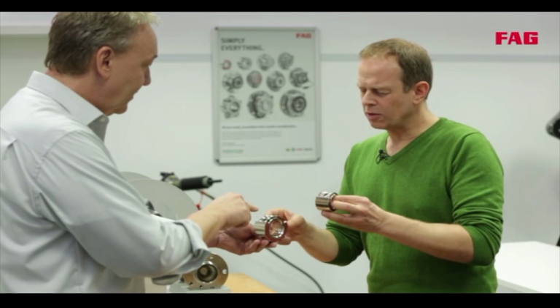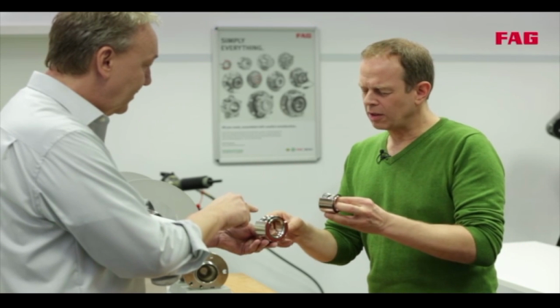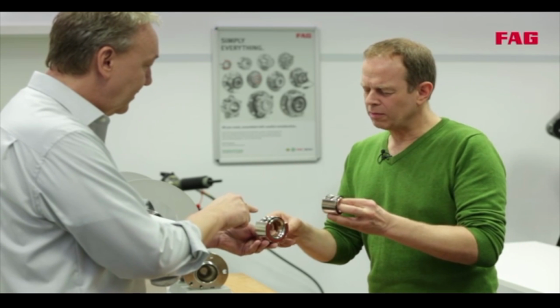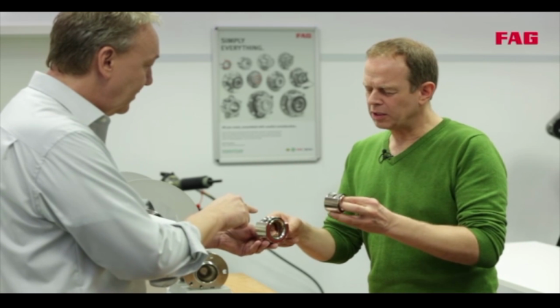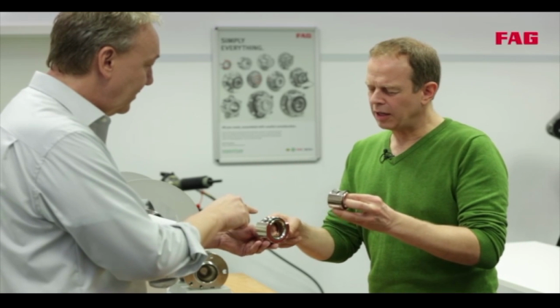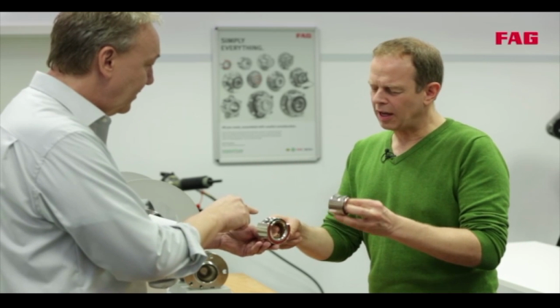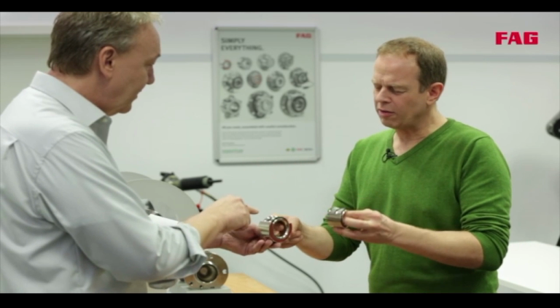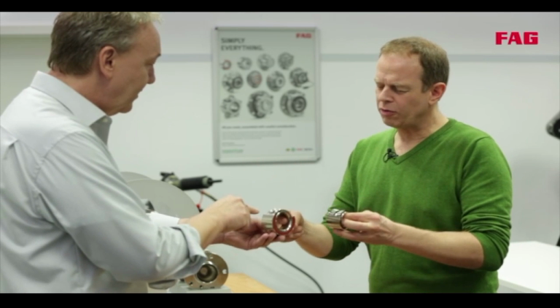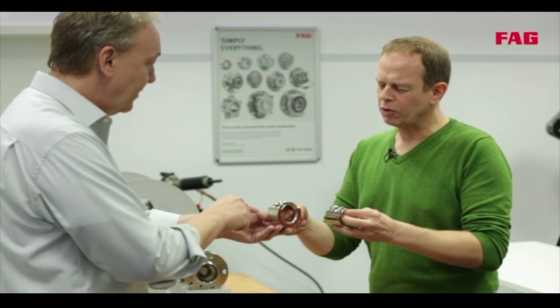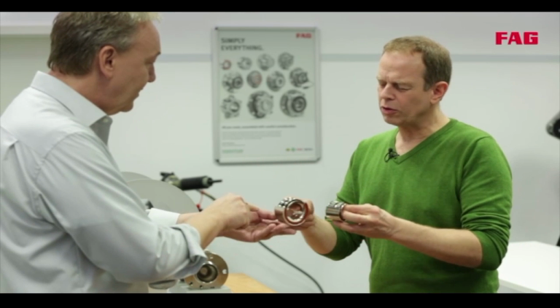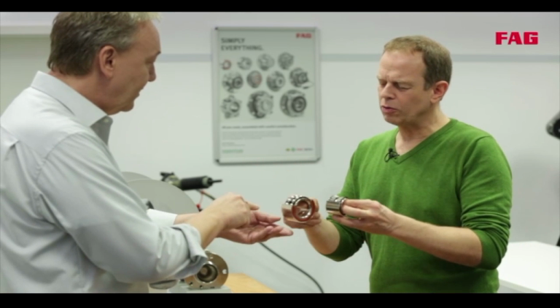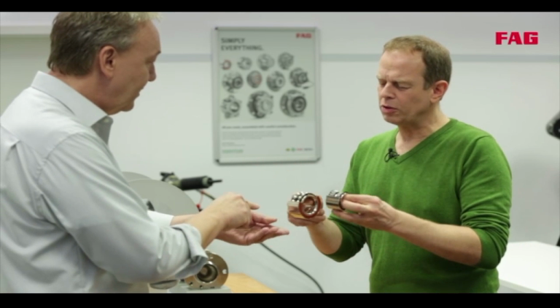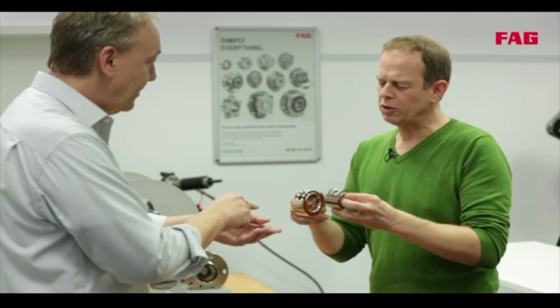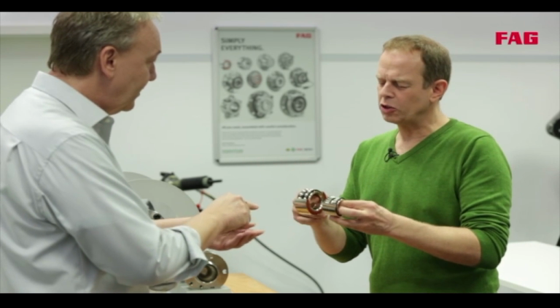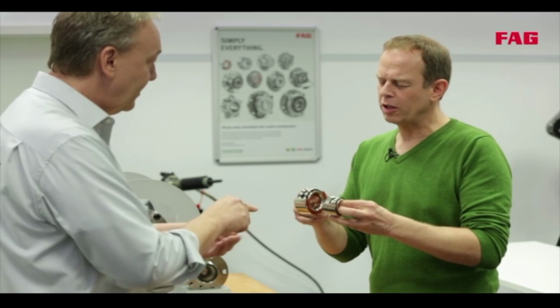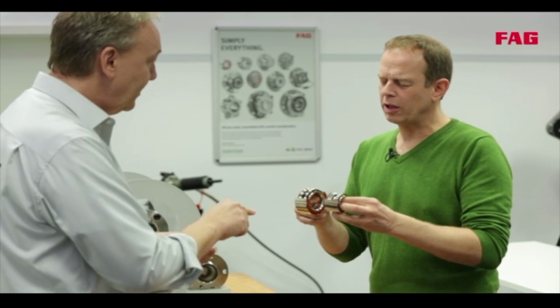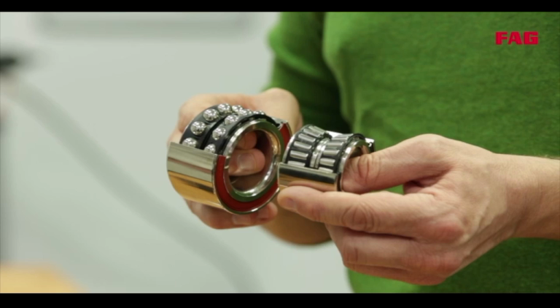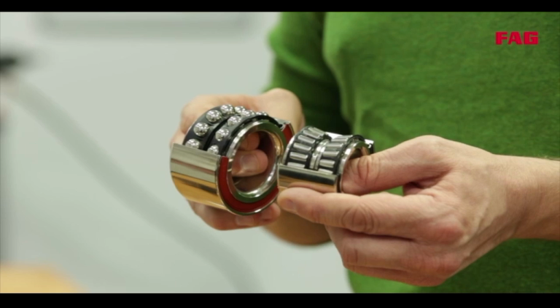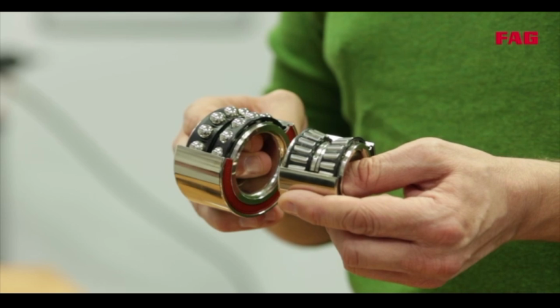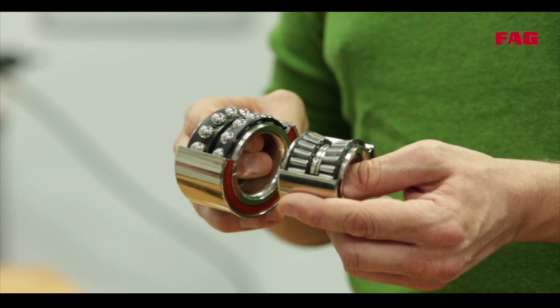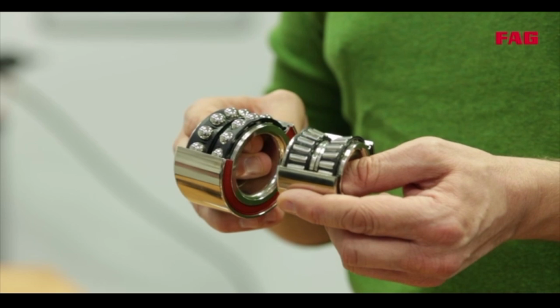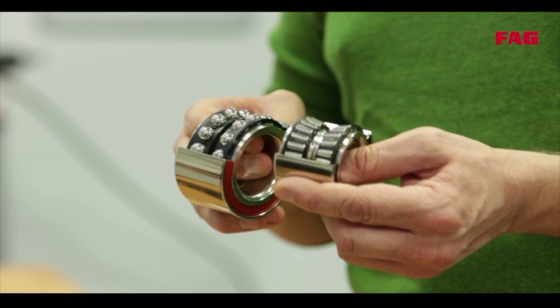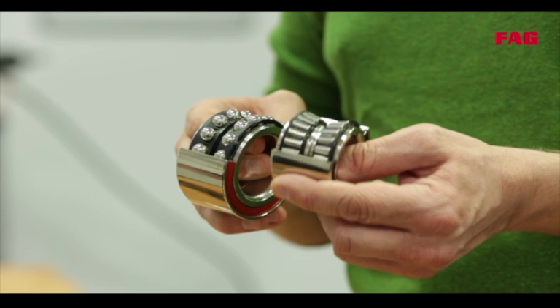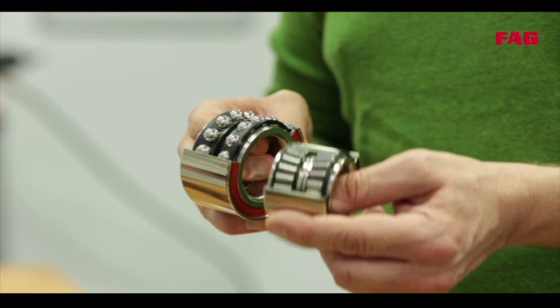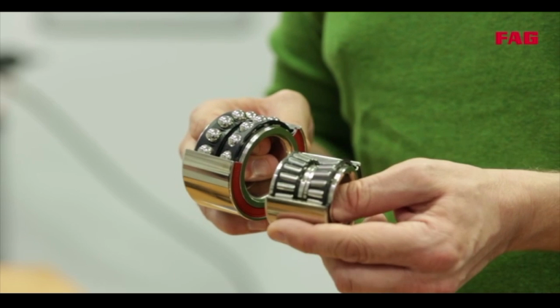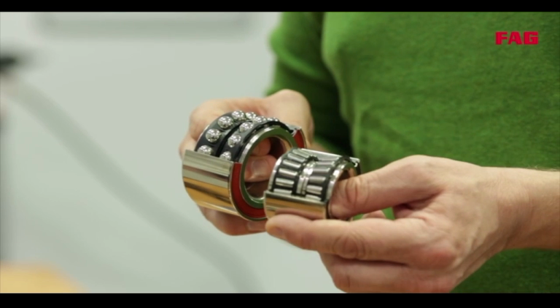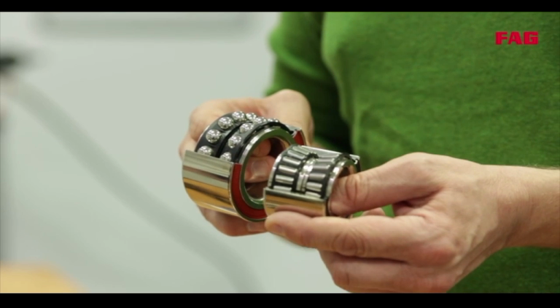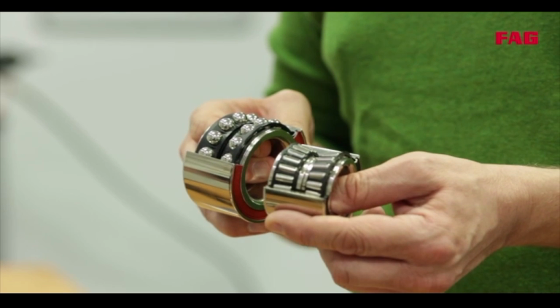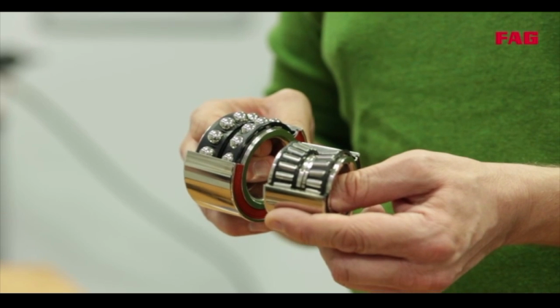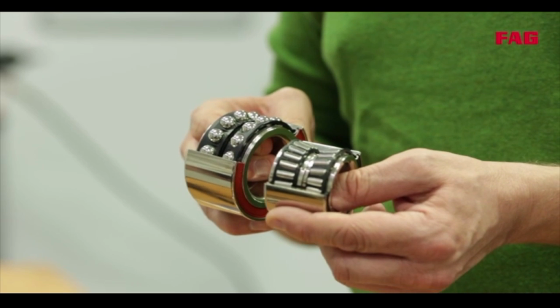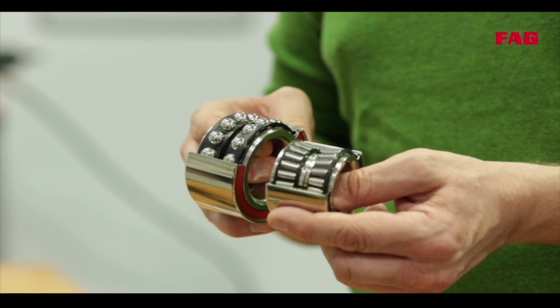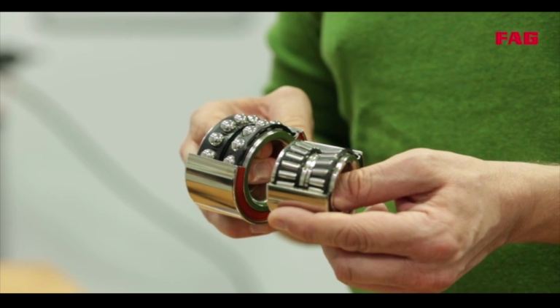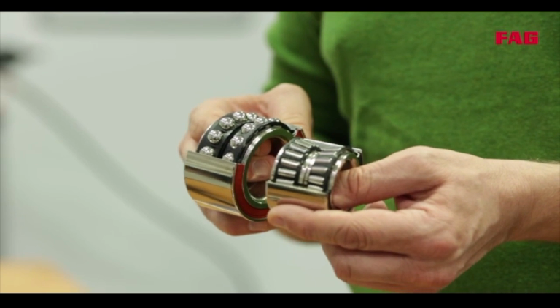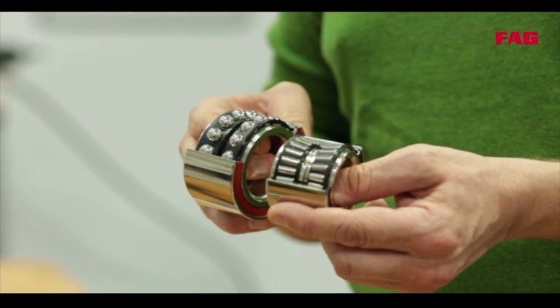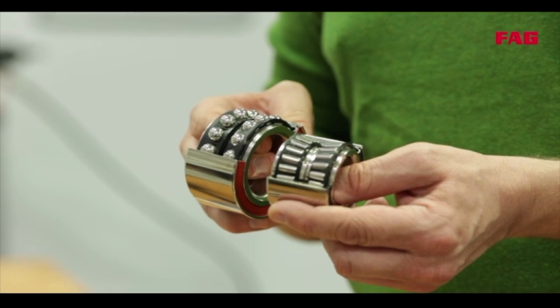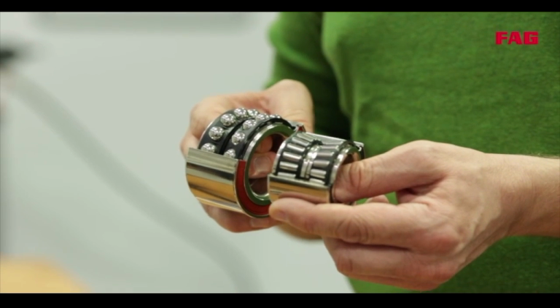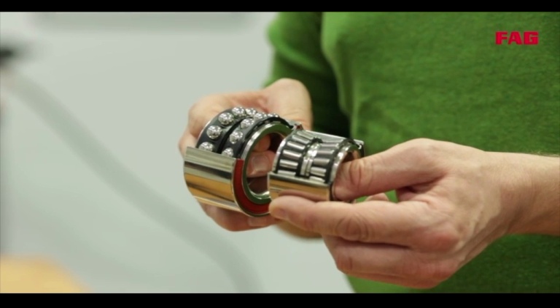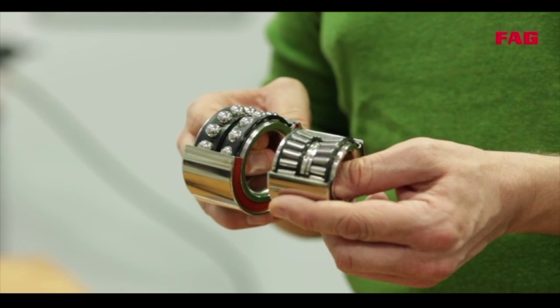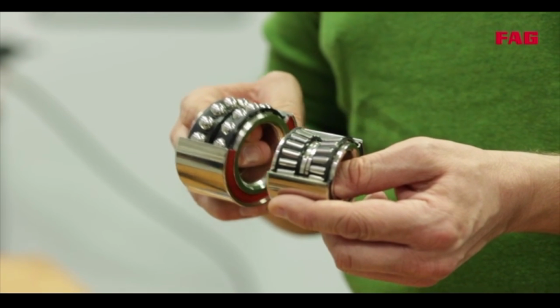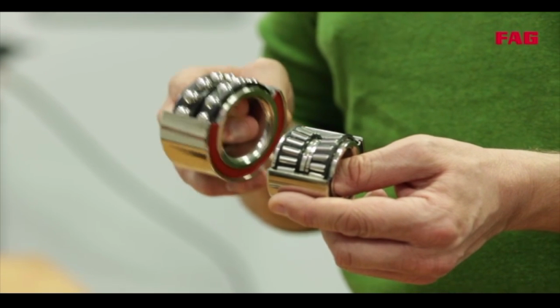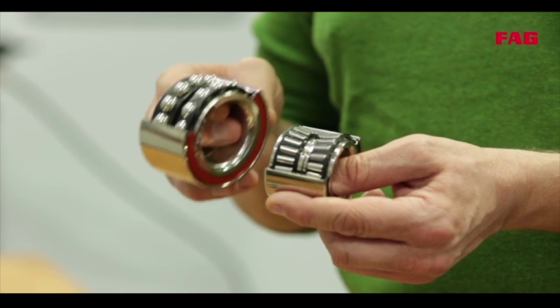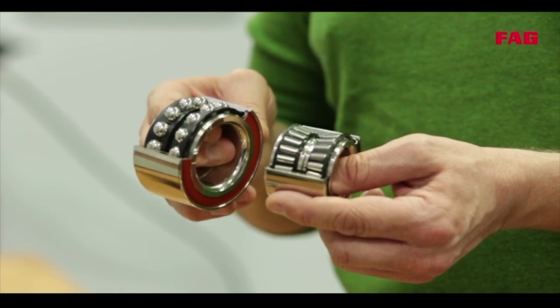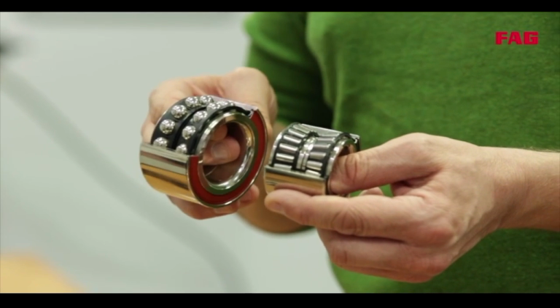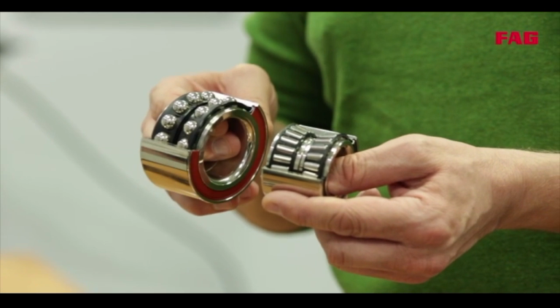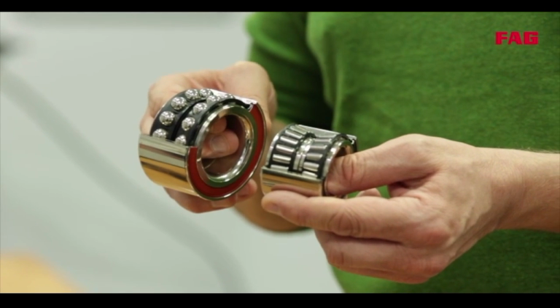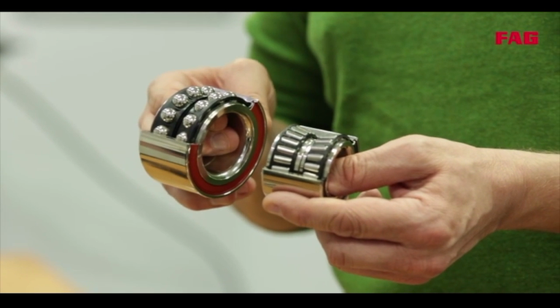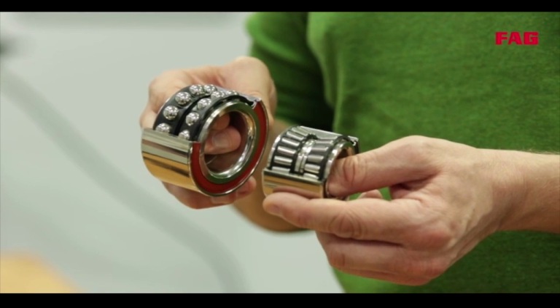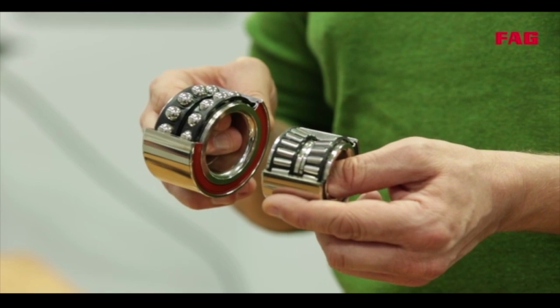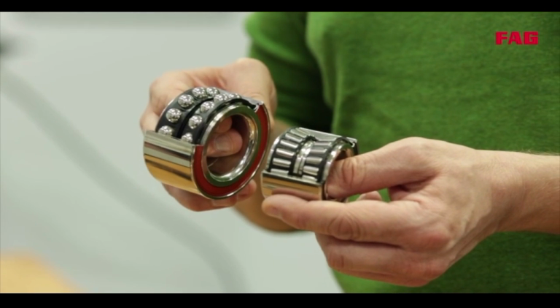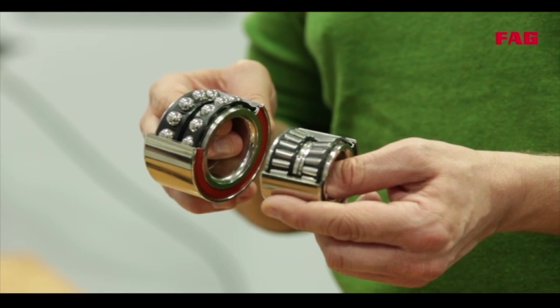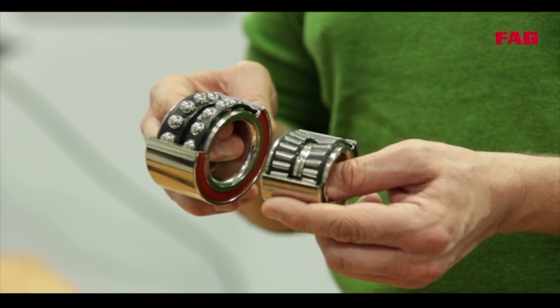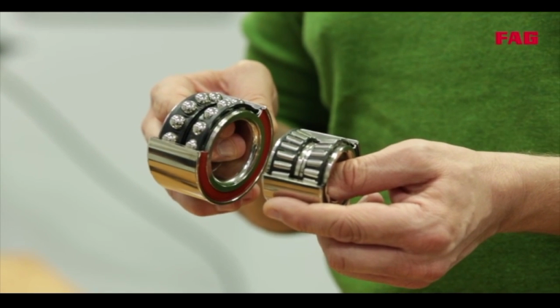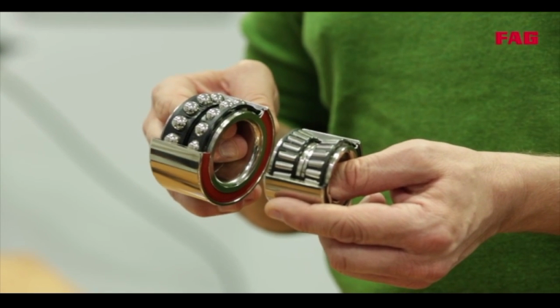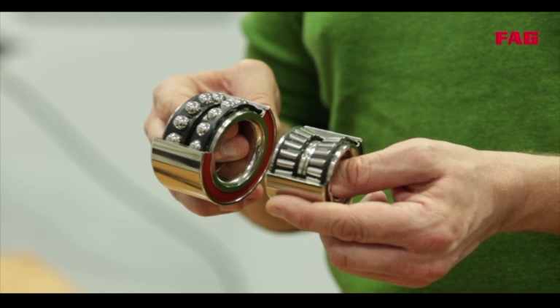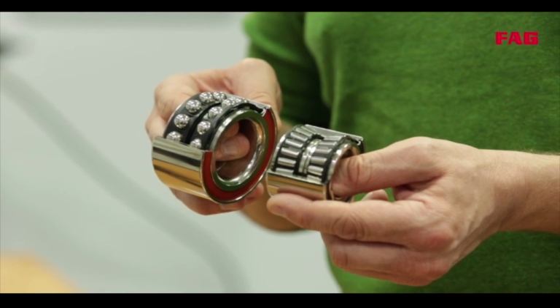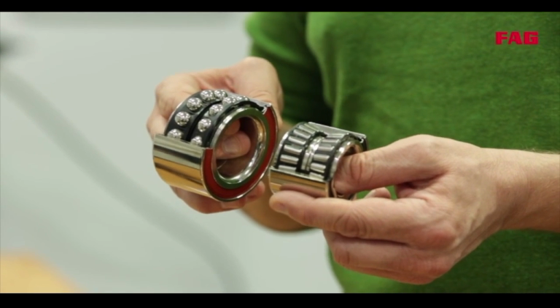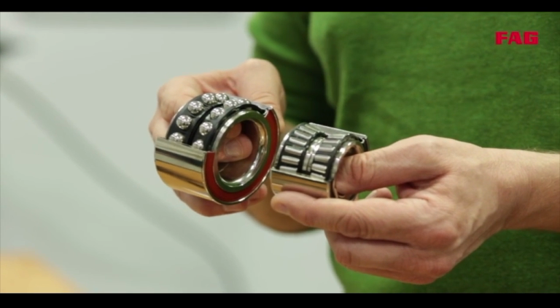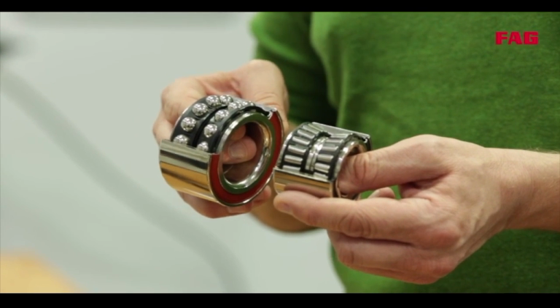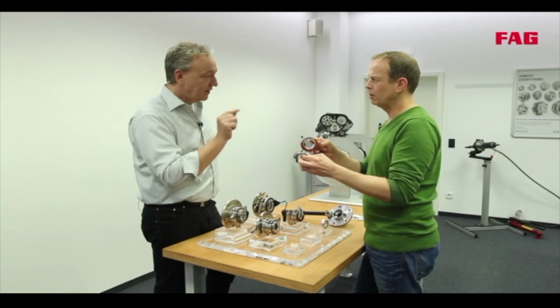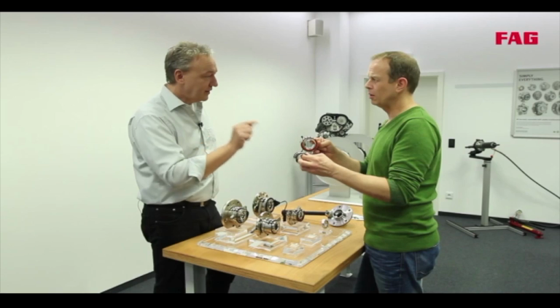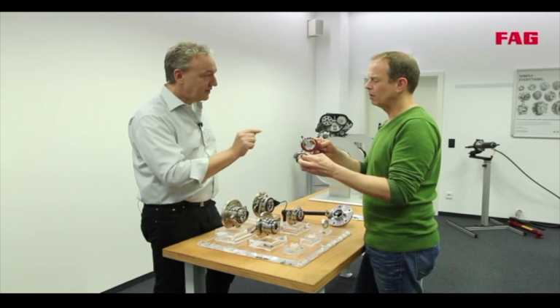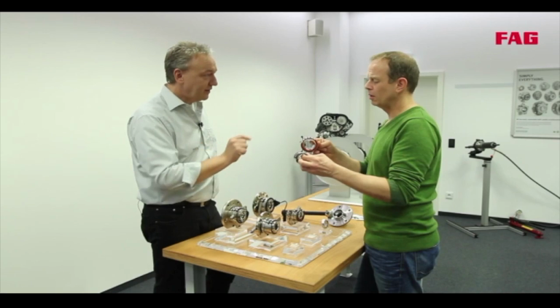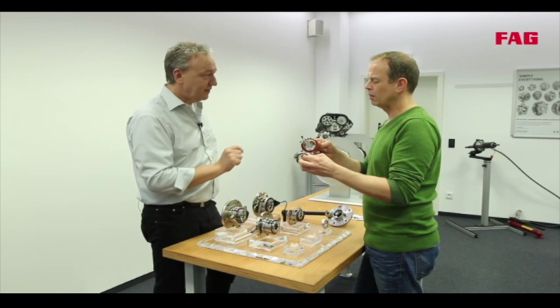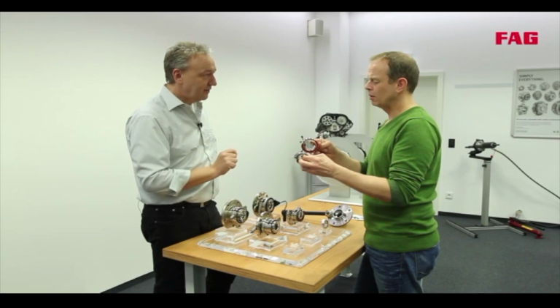So this depends on the demands you make on the bearing. Here you're carrying more weight, and here you have a lower rolling resistance — right? Right.